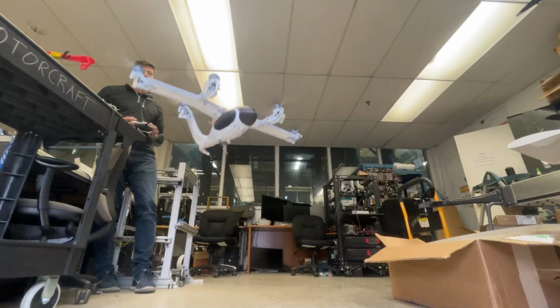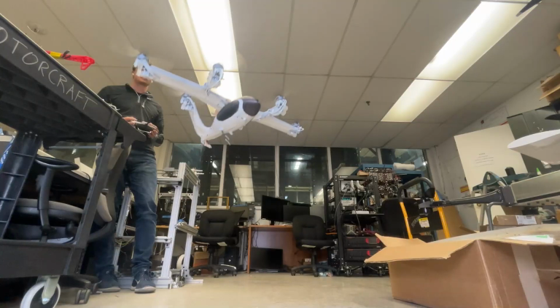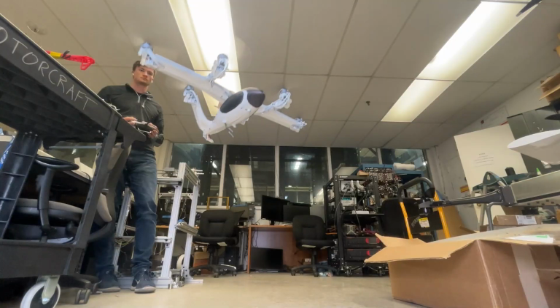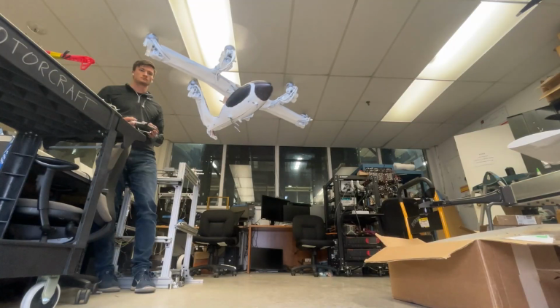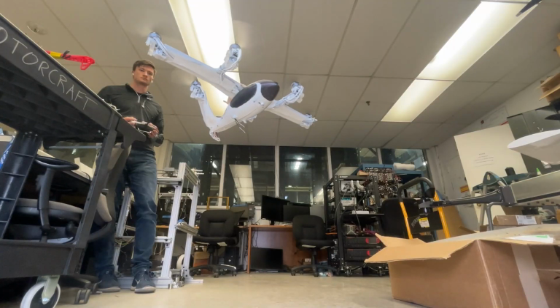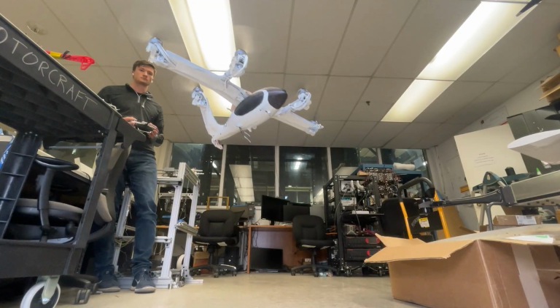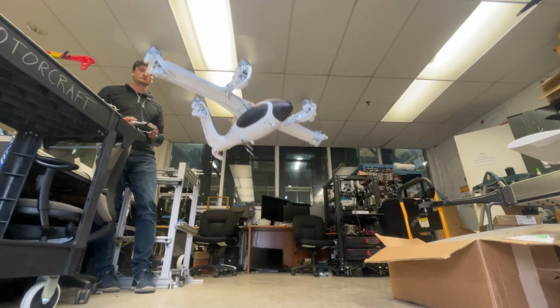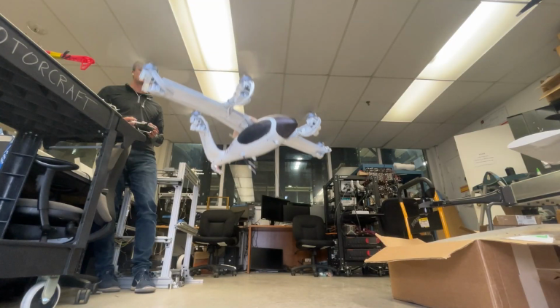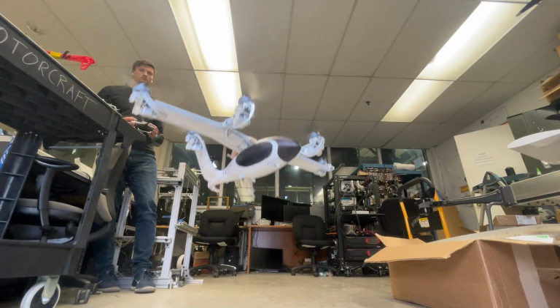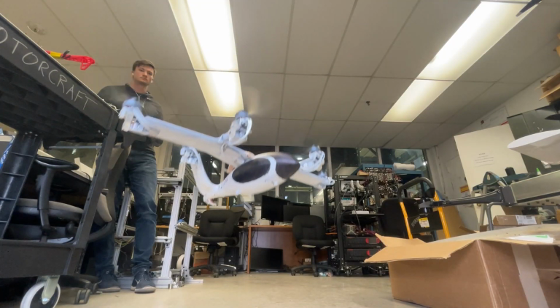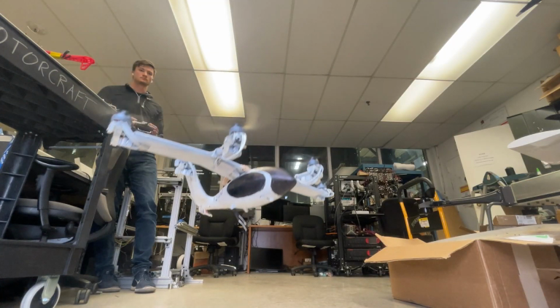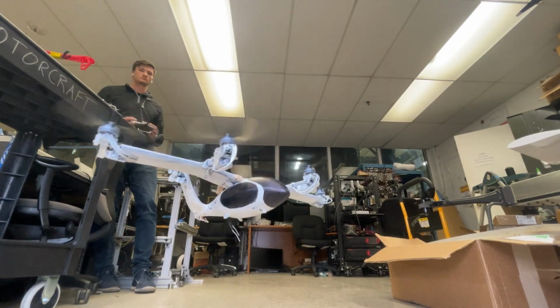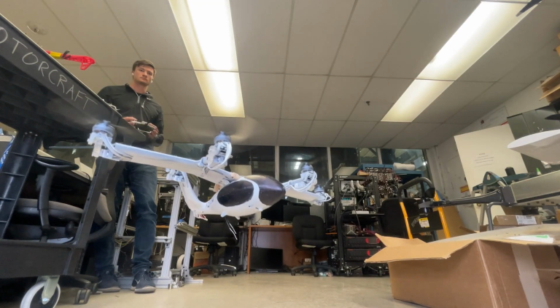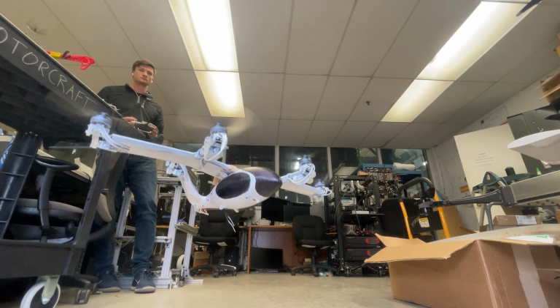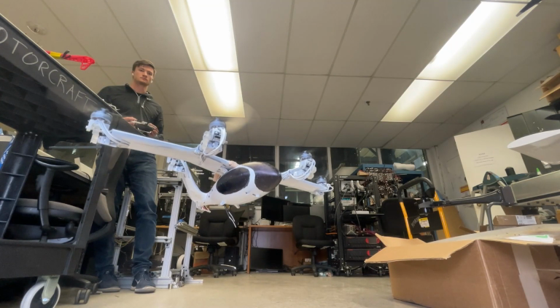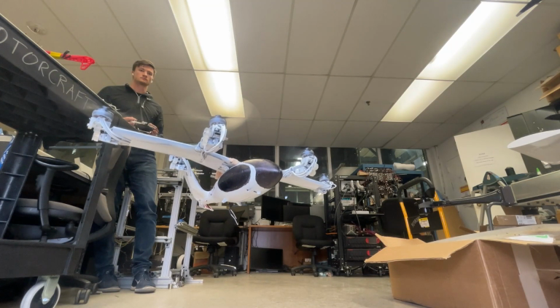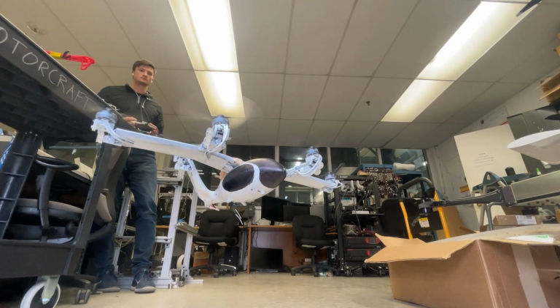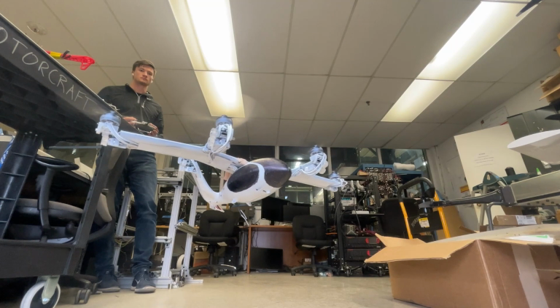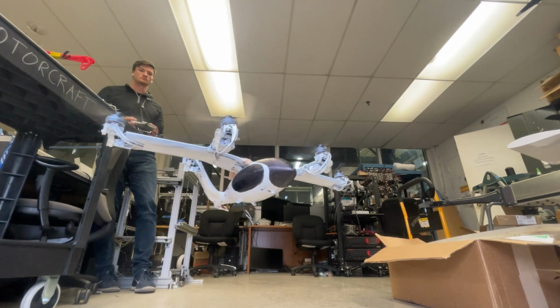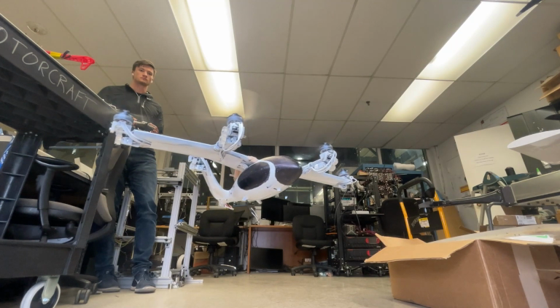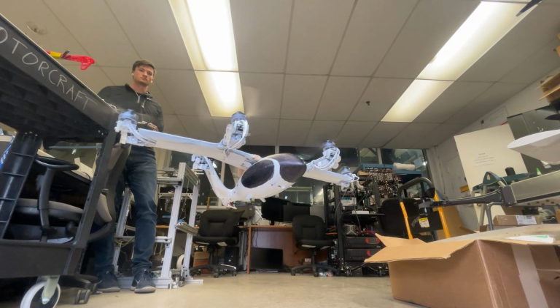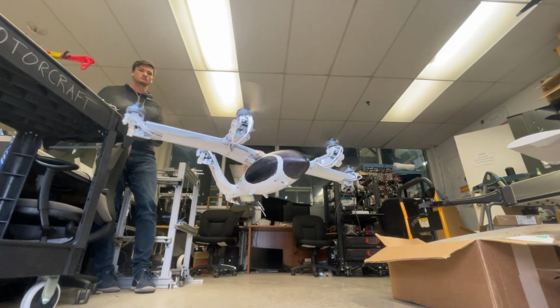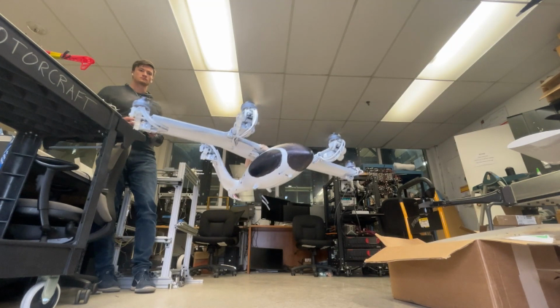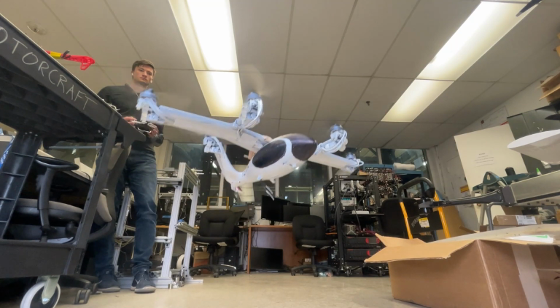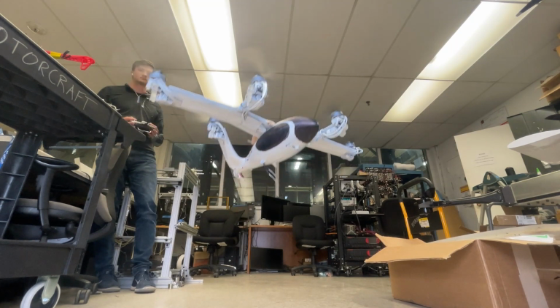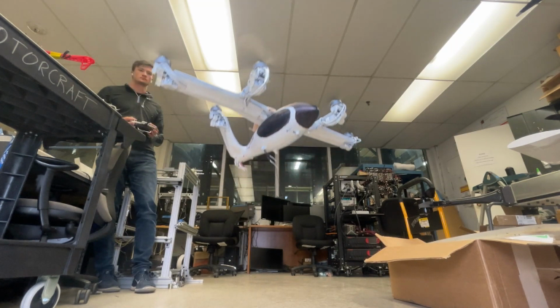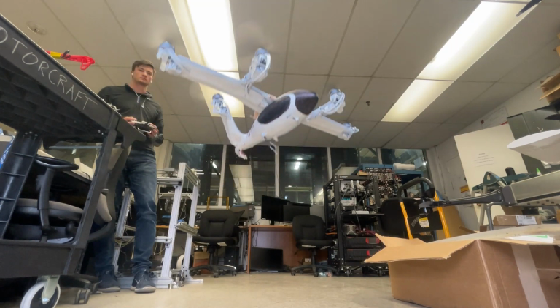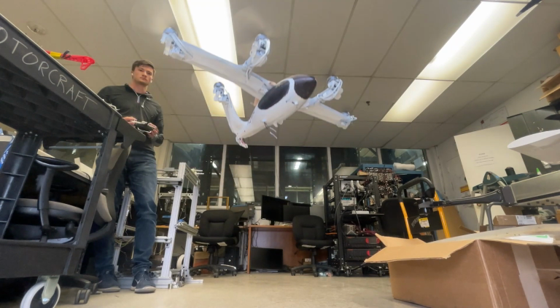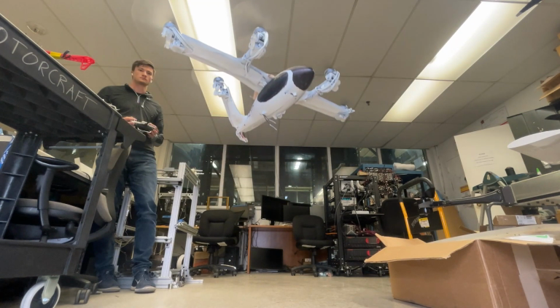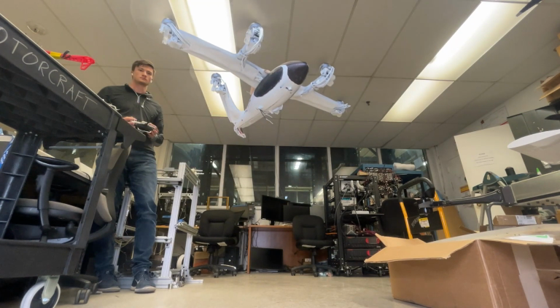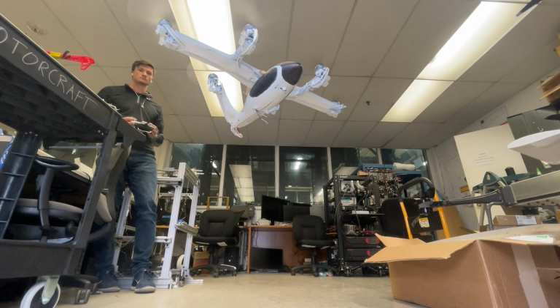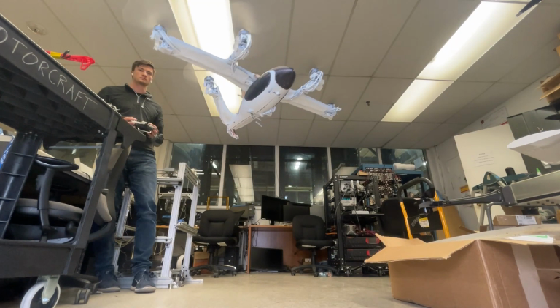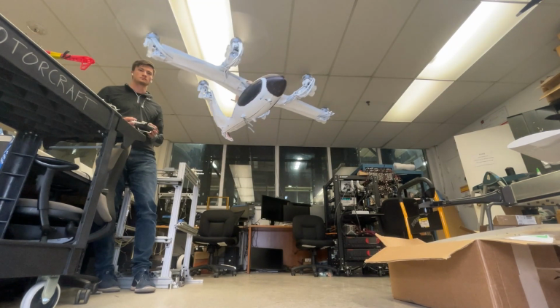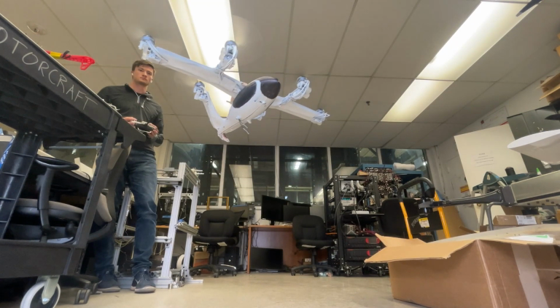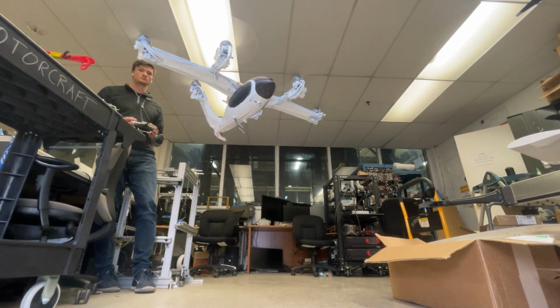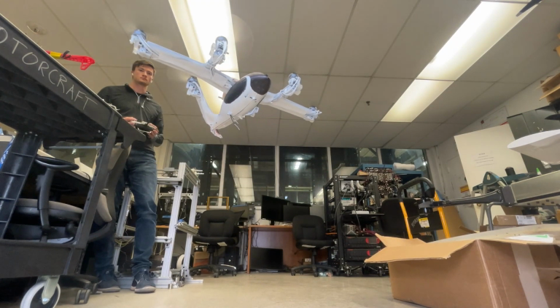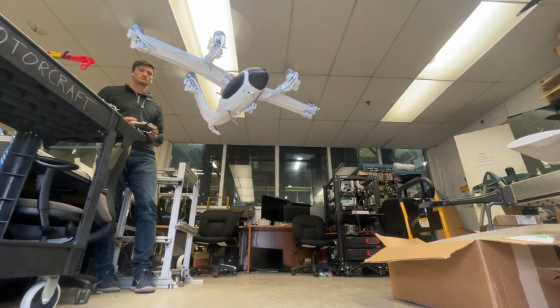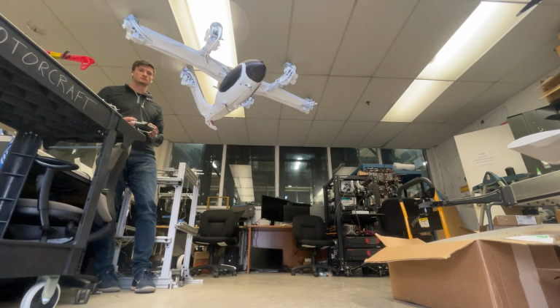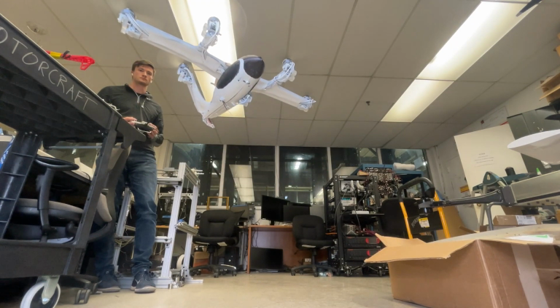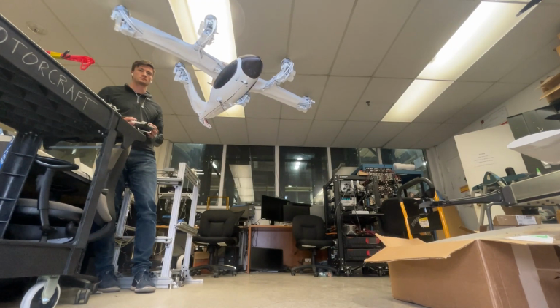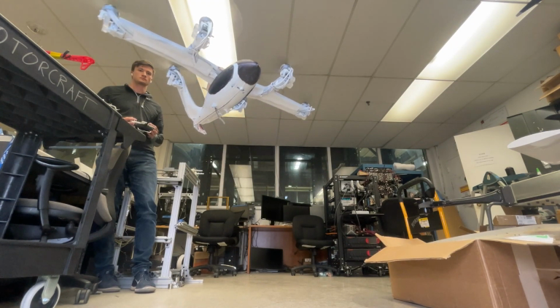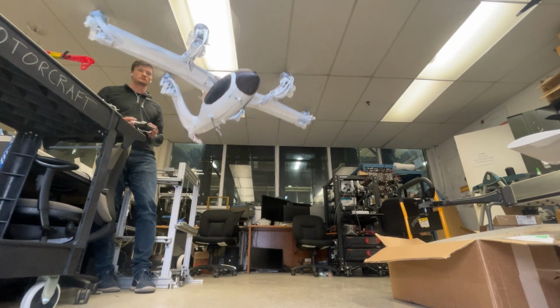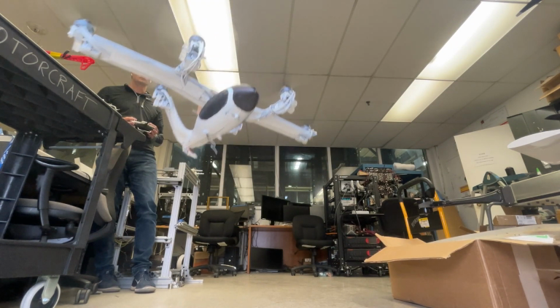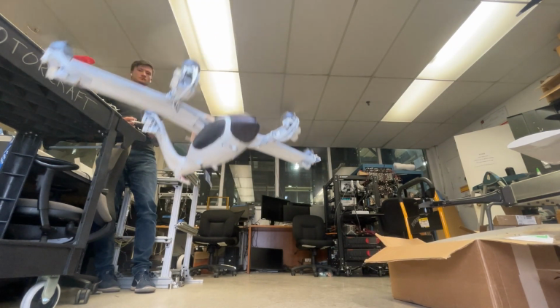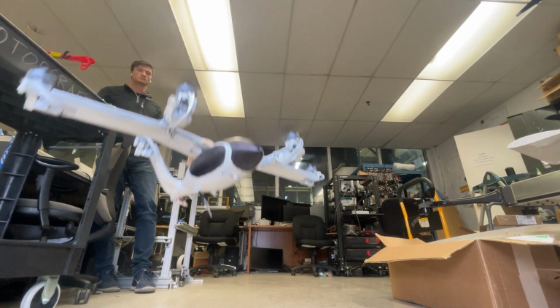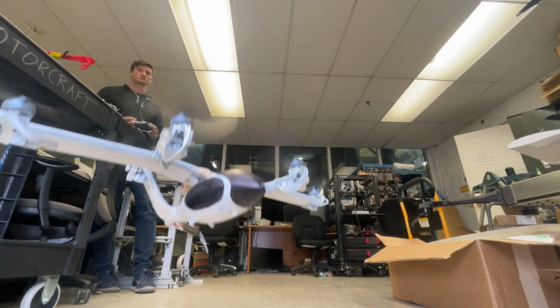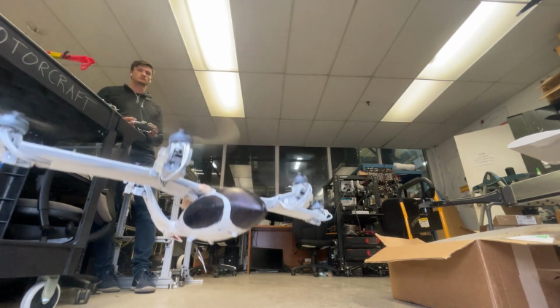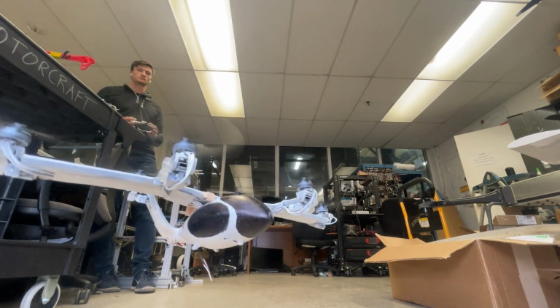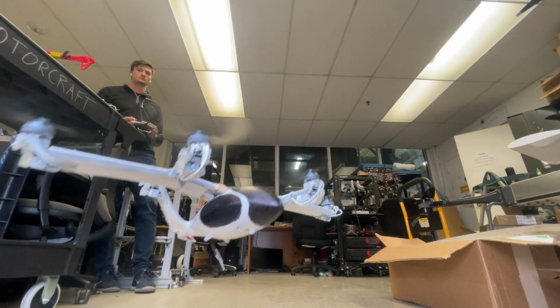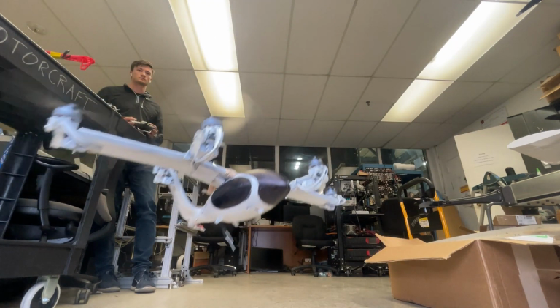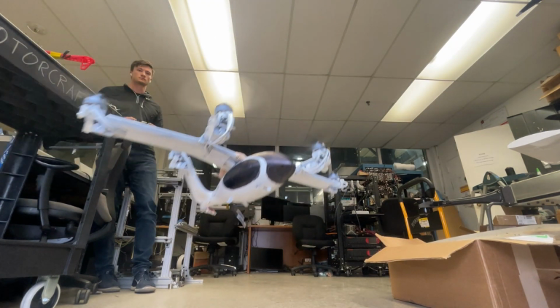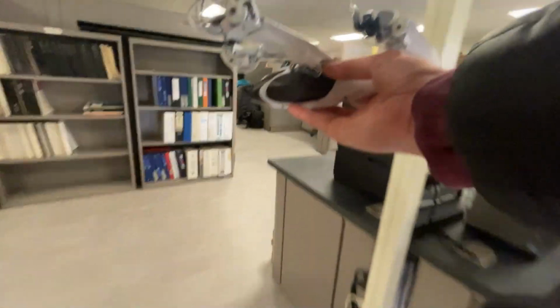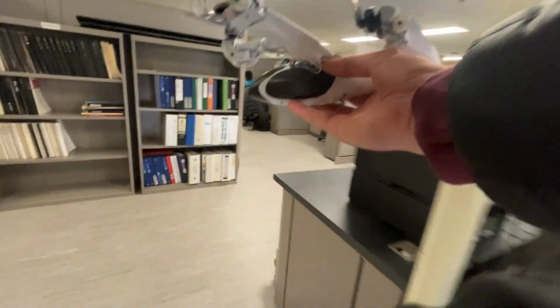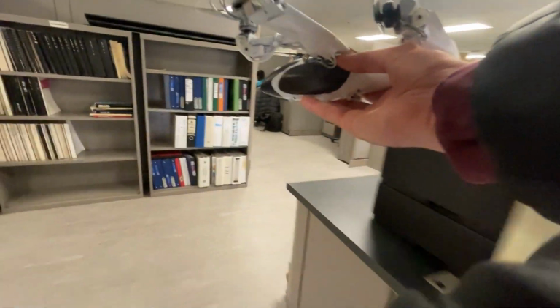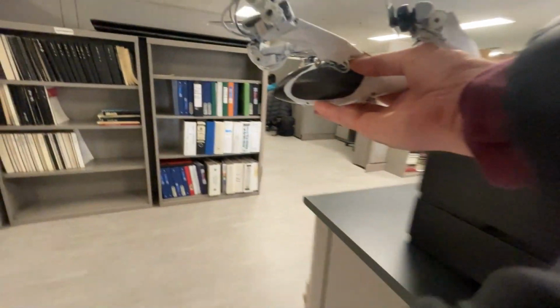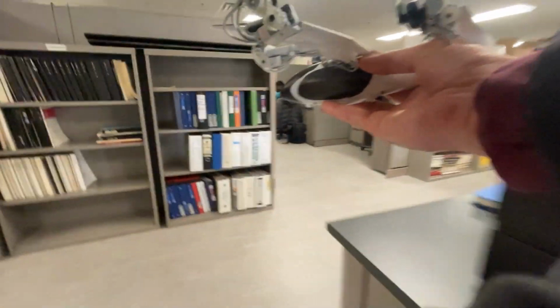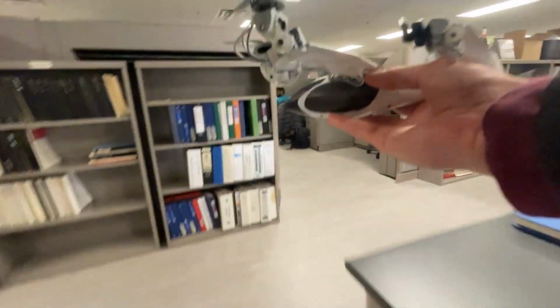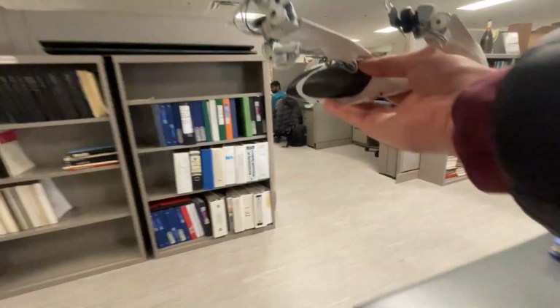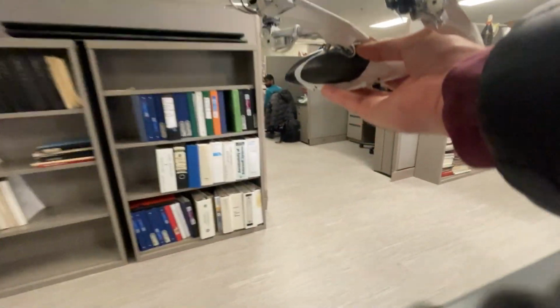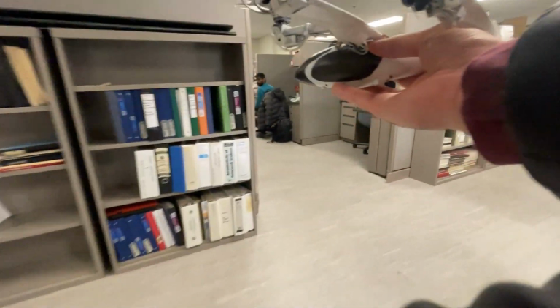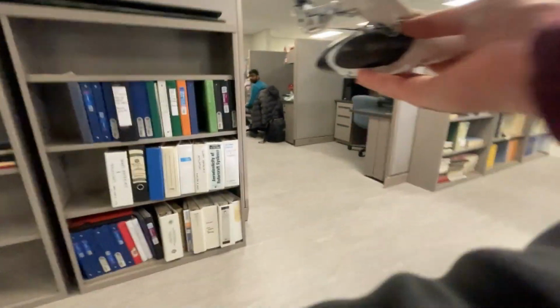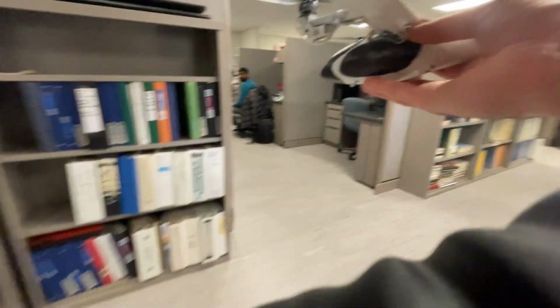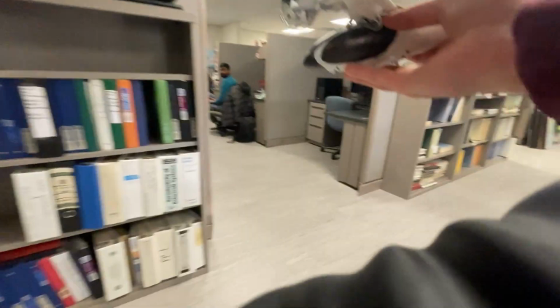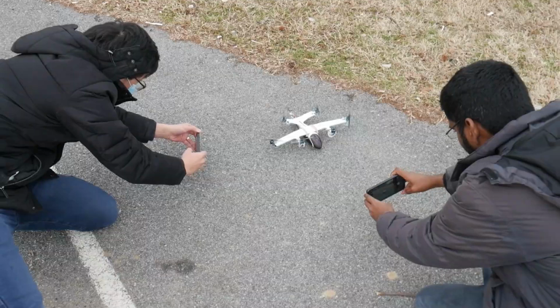And with that, the vehicle is finally ready for its maiden outdoor test flight. So I grabbed my friends Shank and Fred, and we were off.